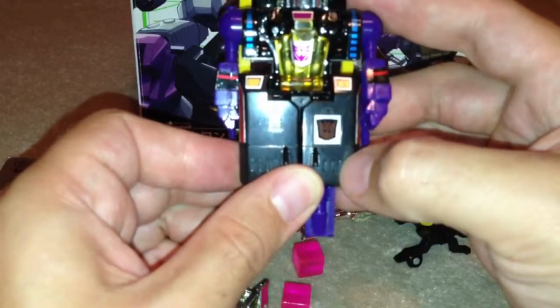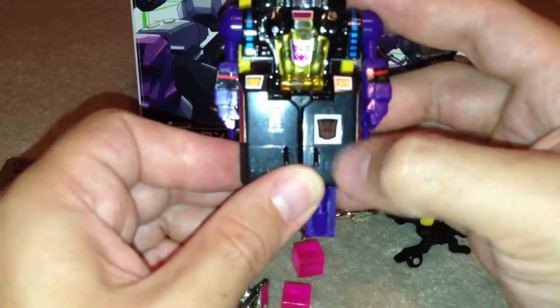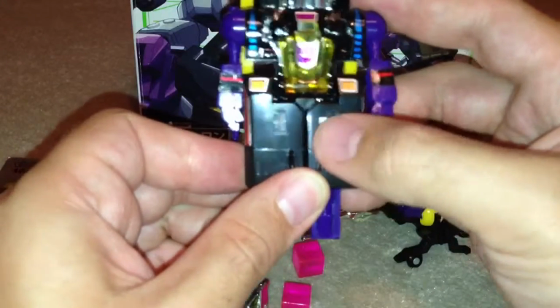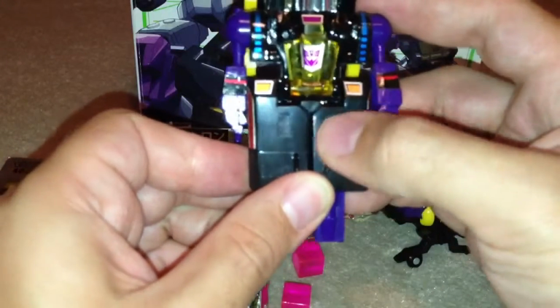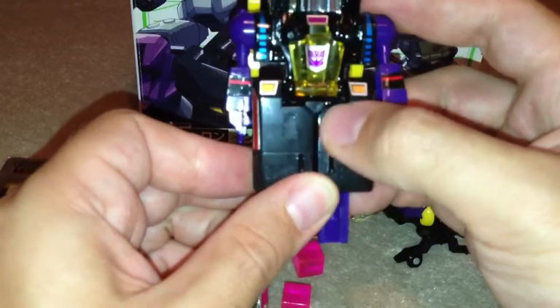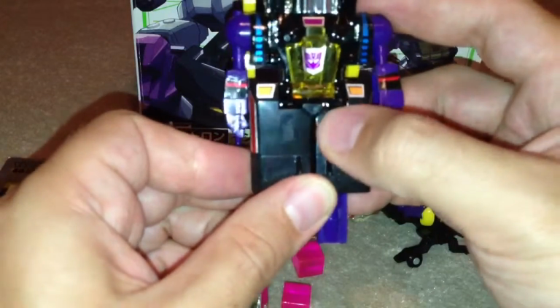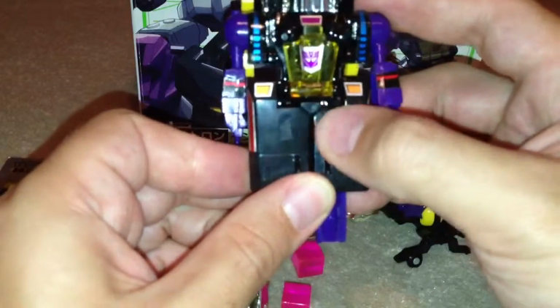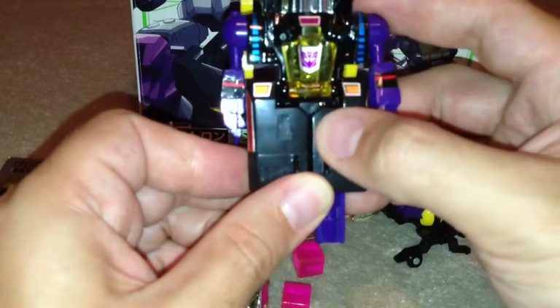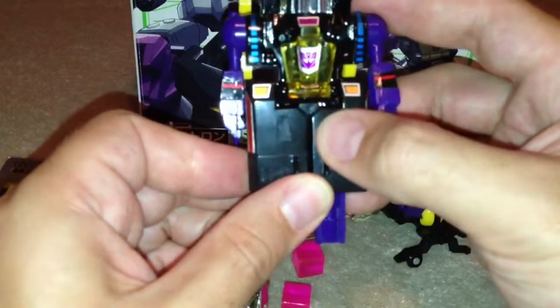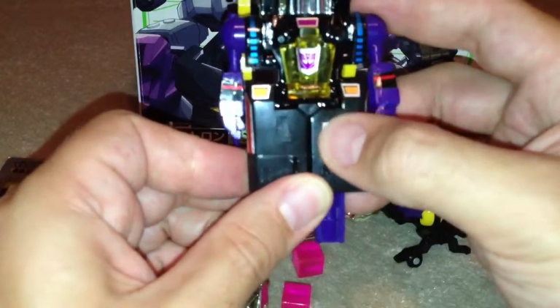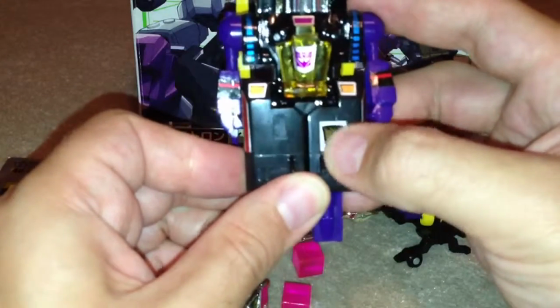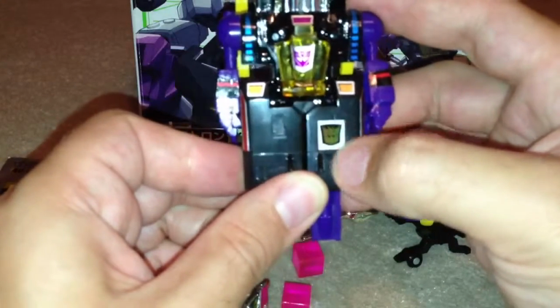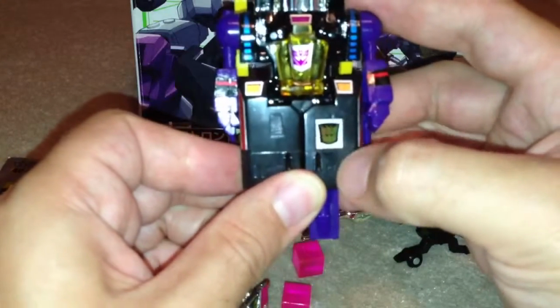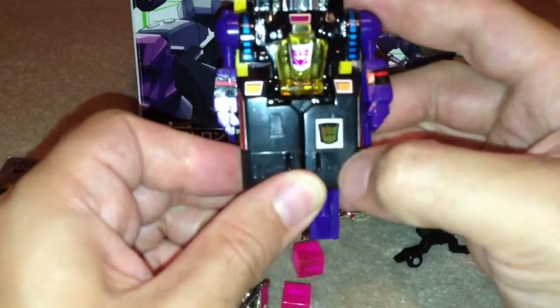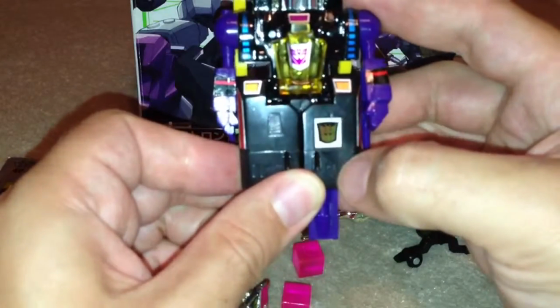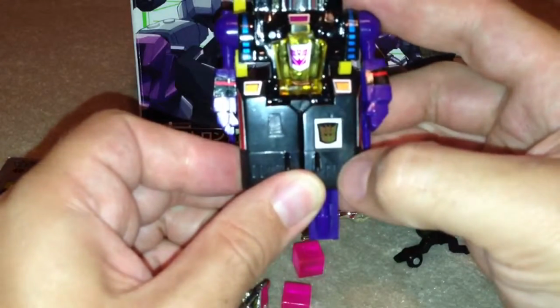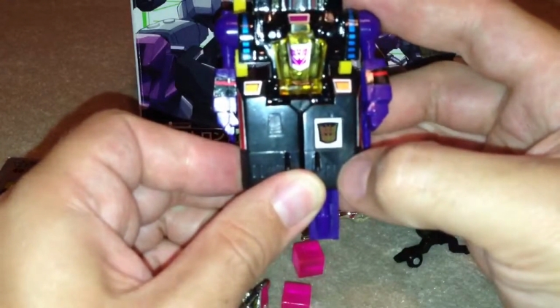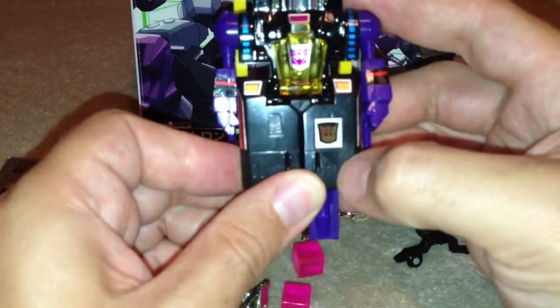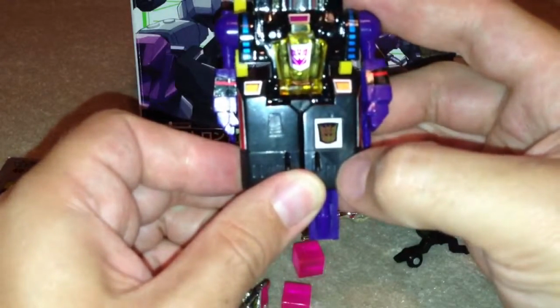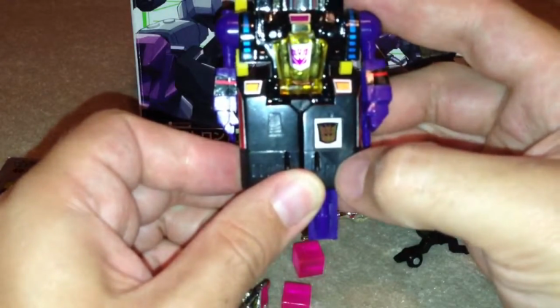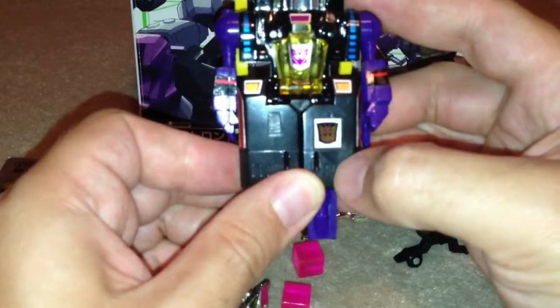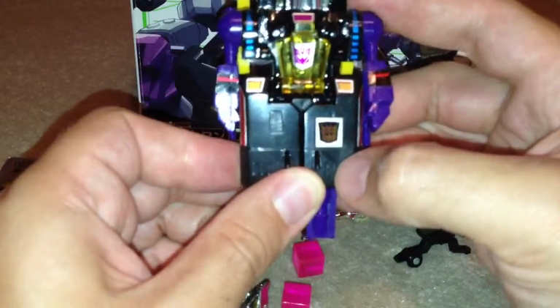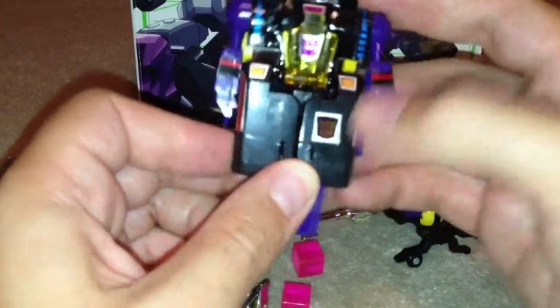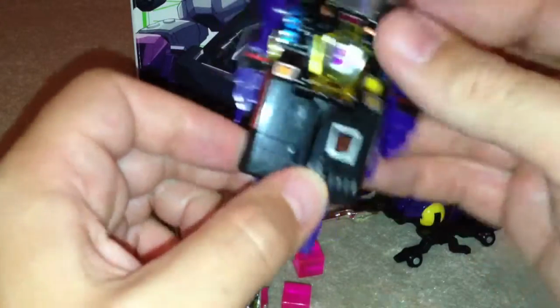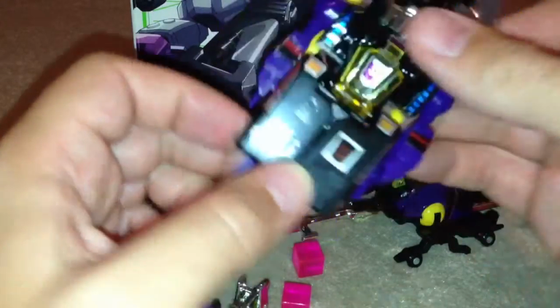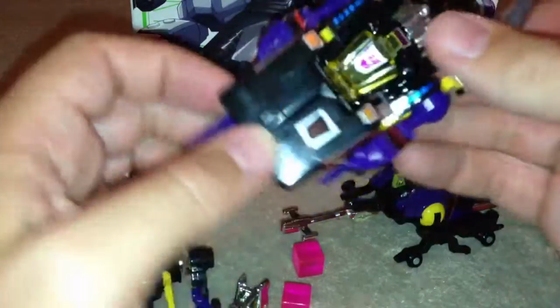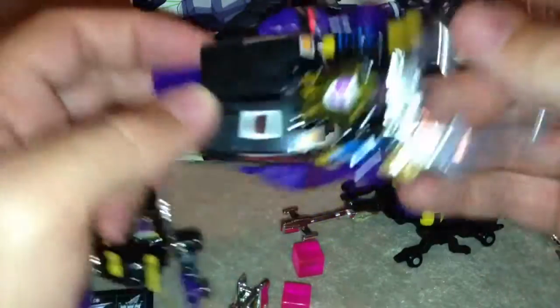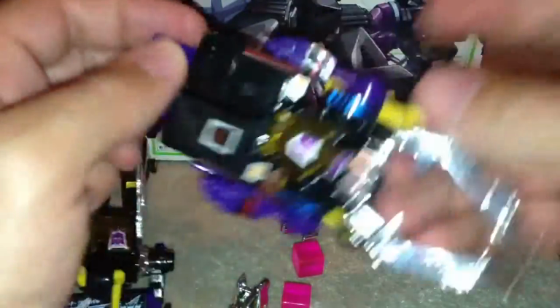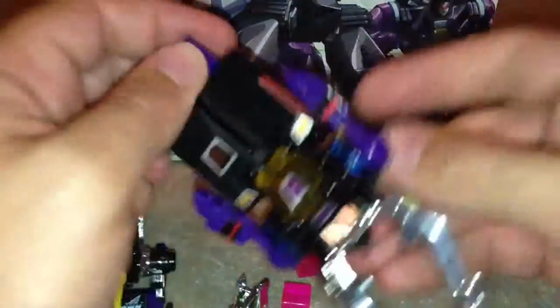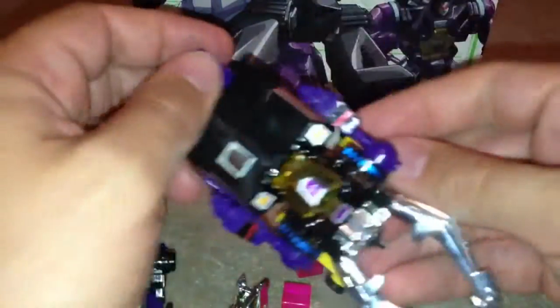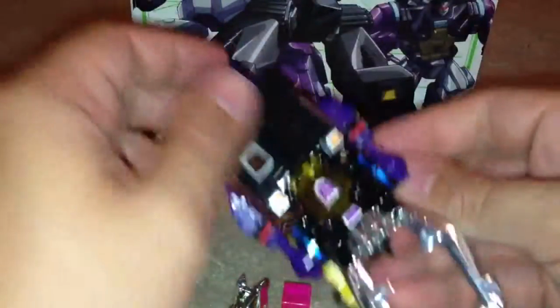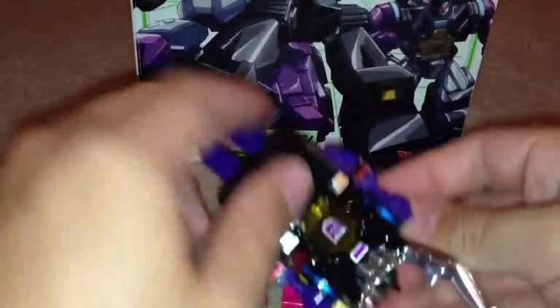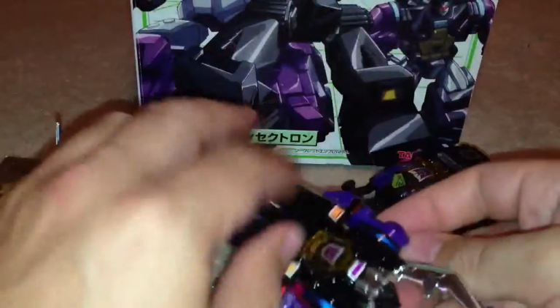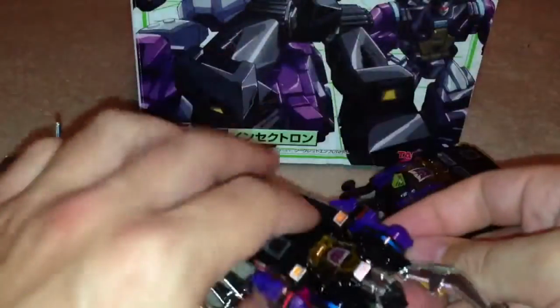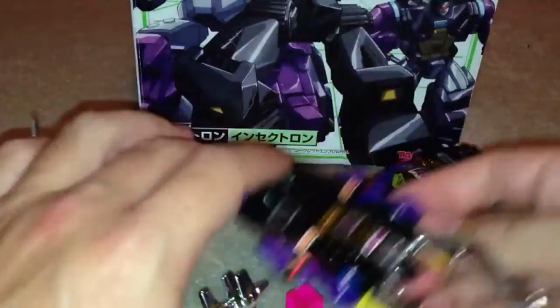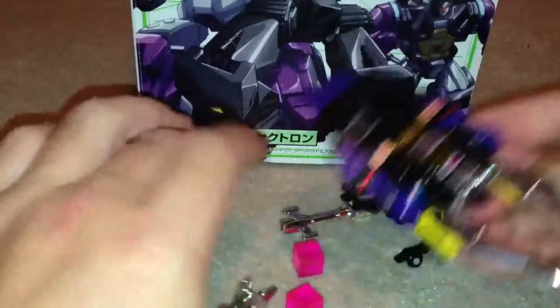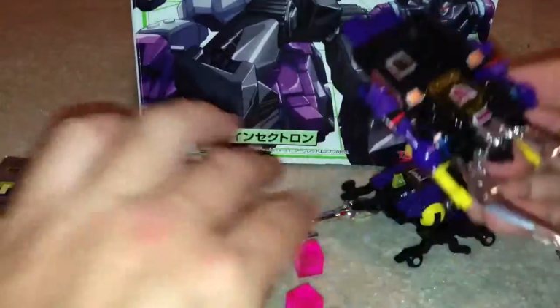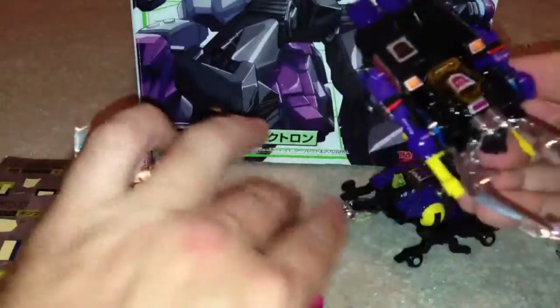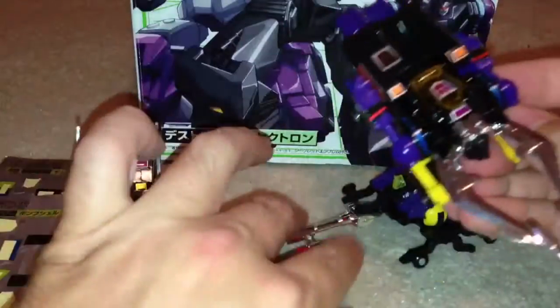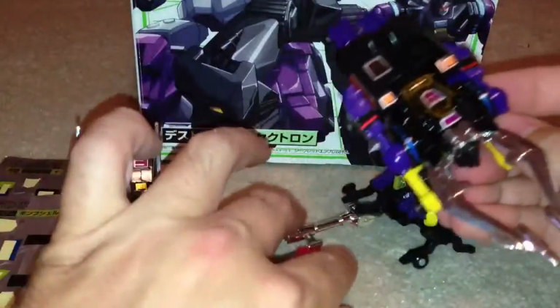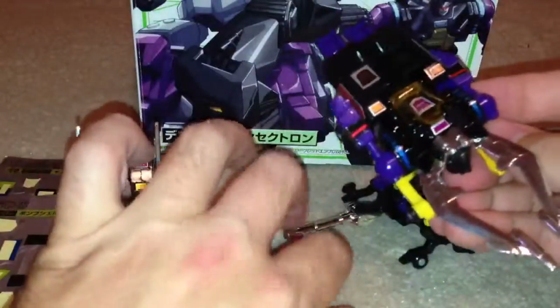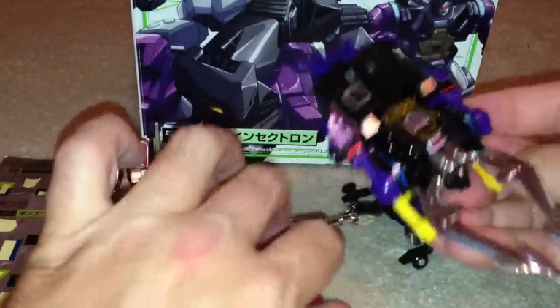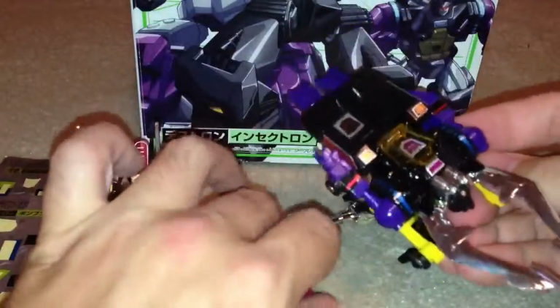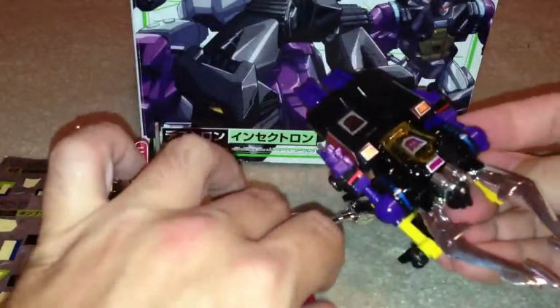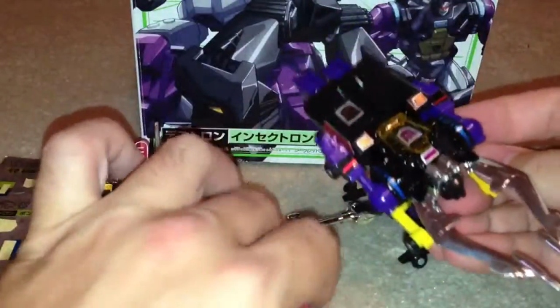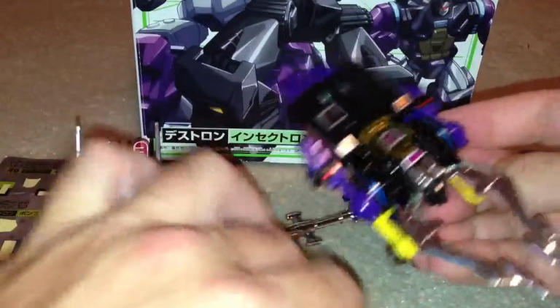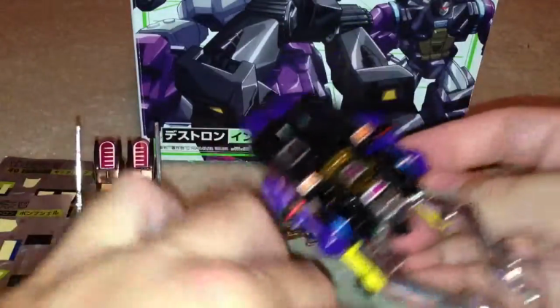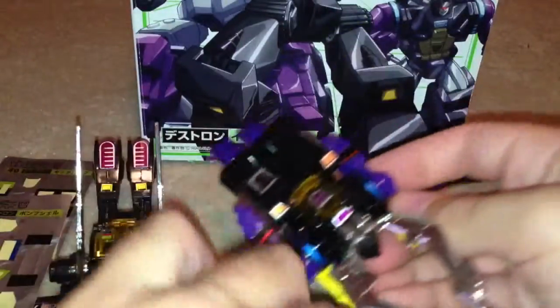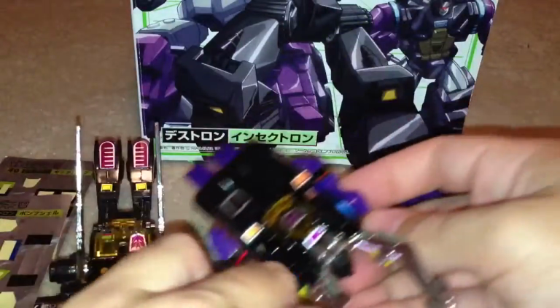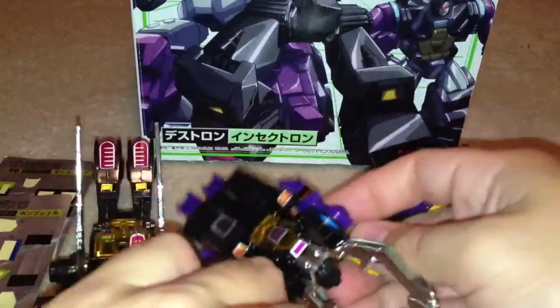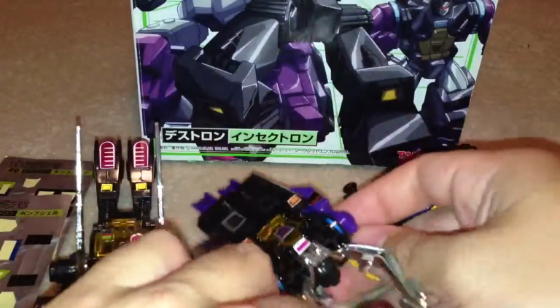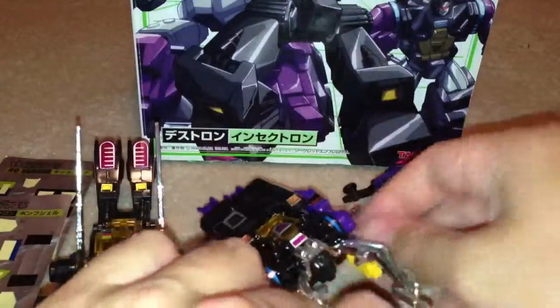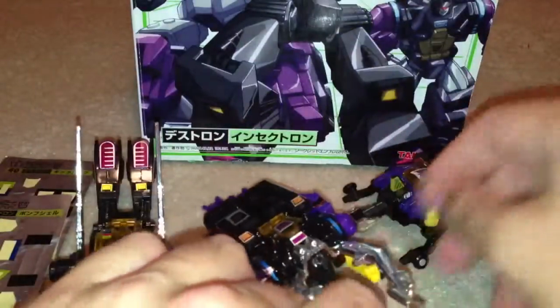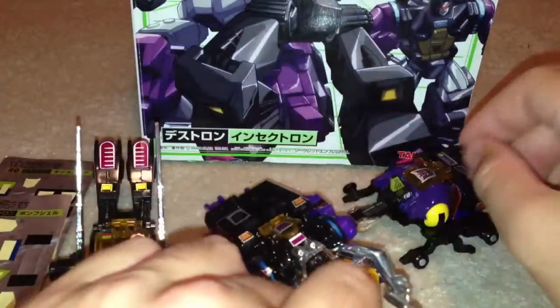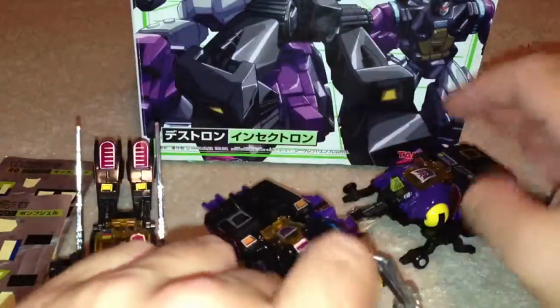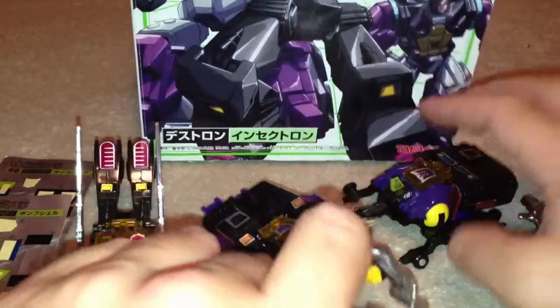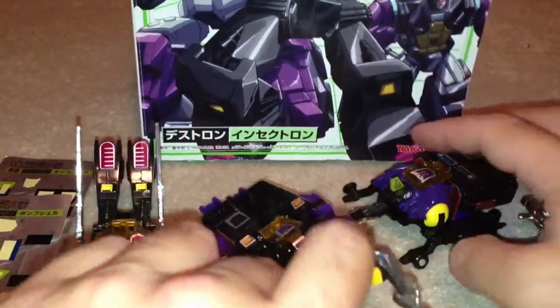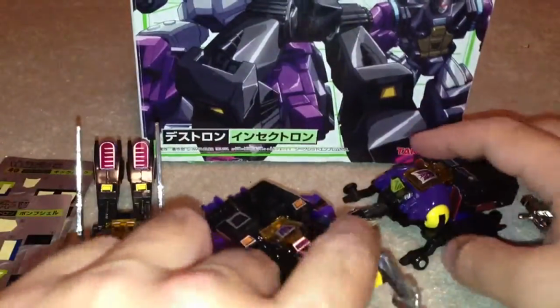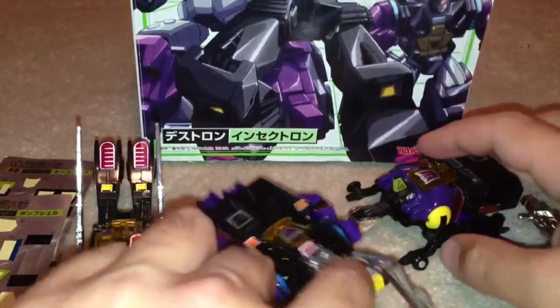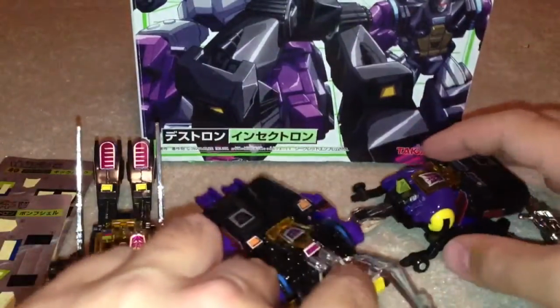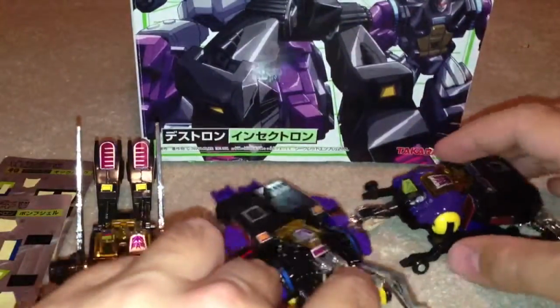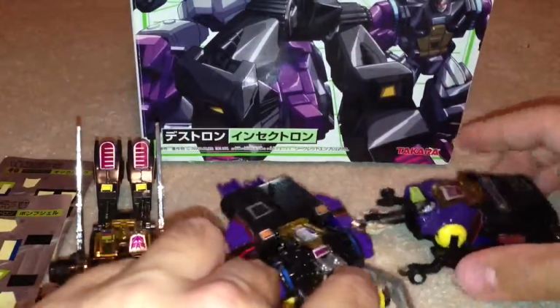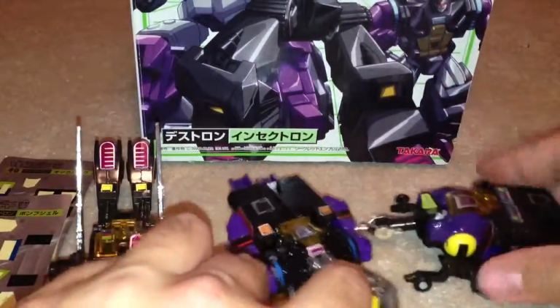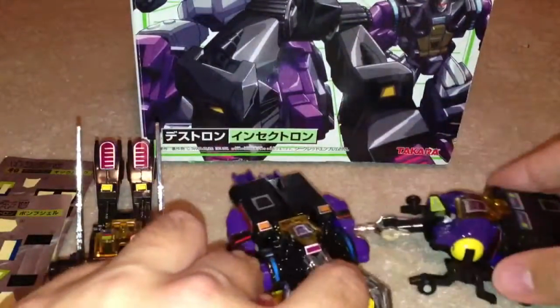He's got his little rub sign here as well. There you go, just about saw that. Next up: Bombshell.